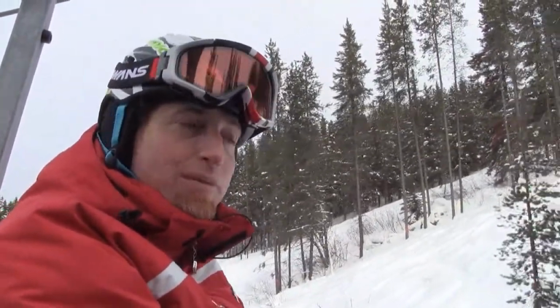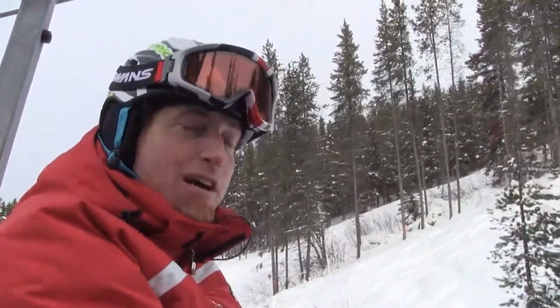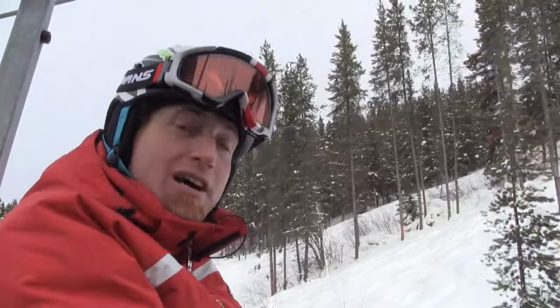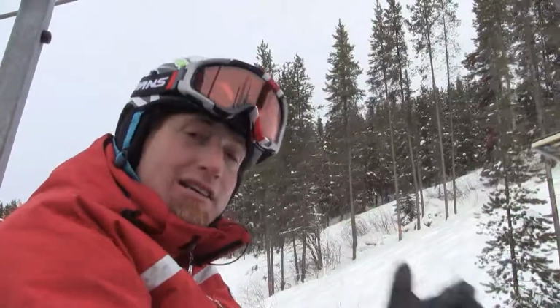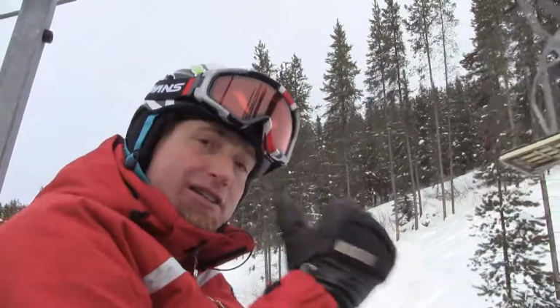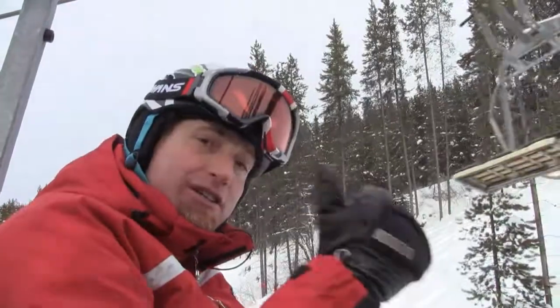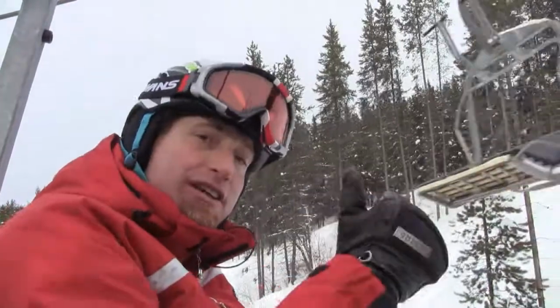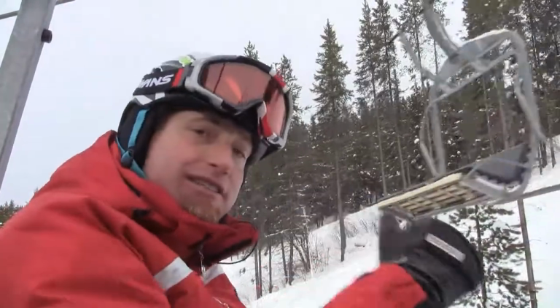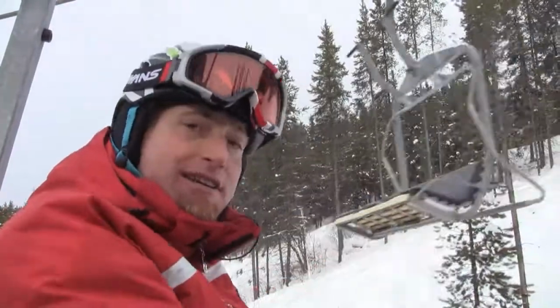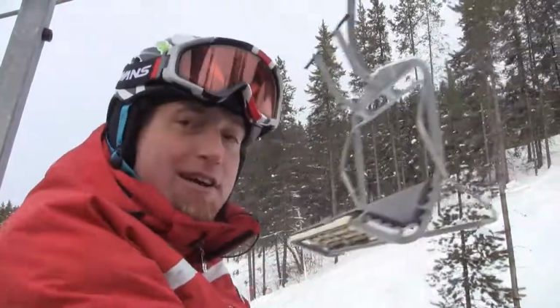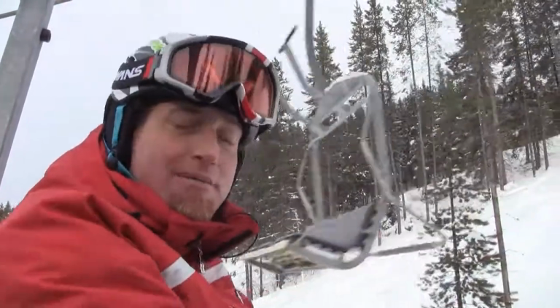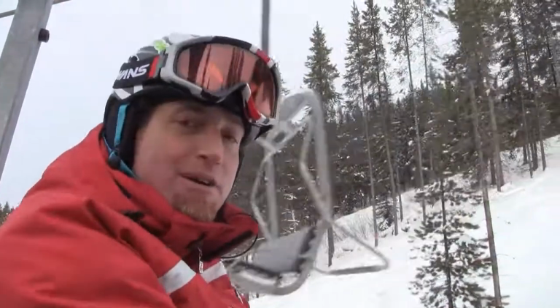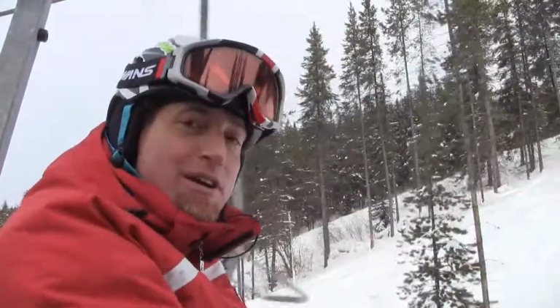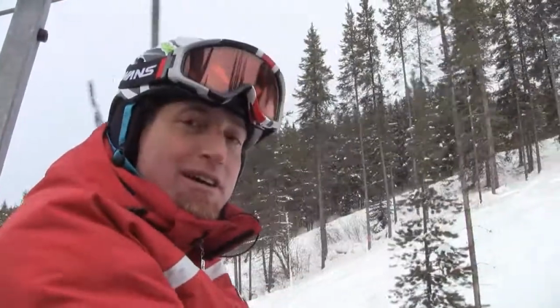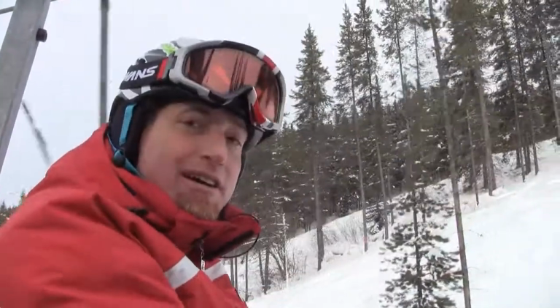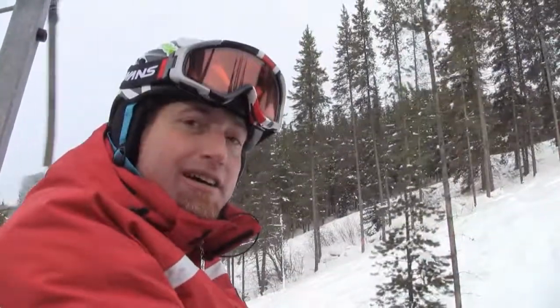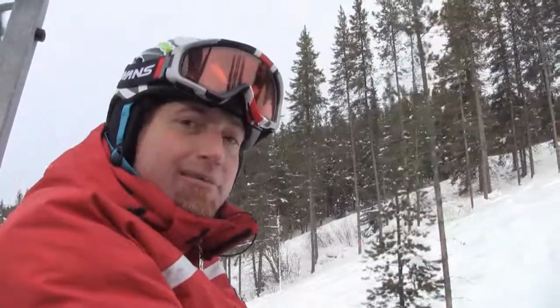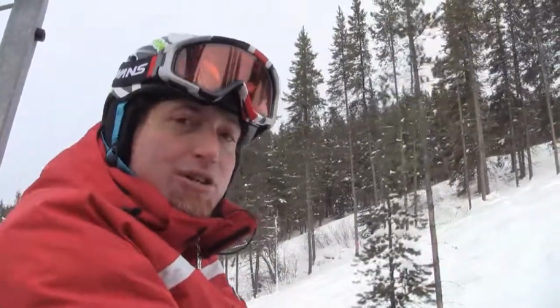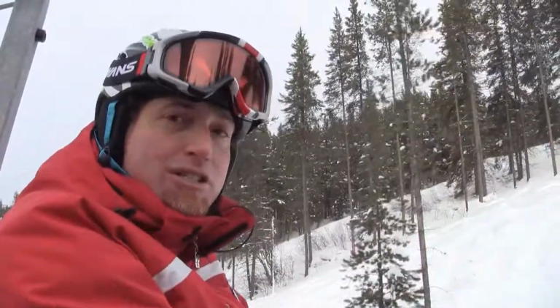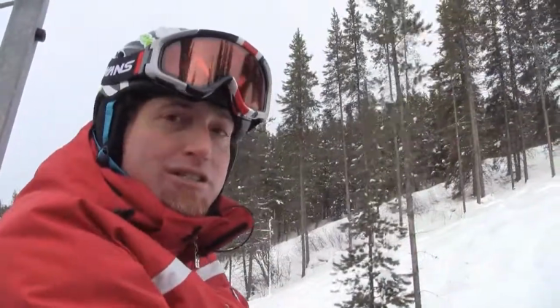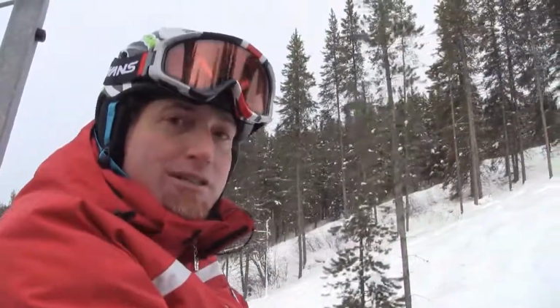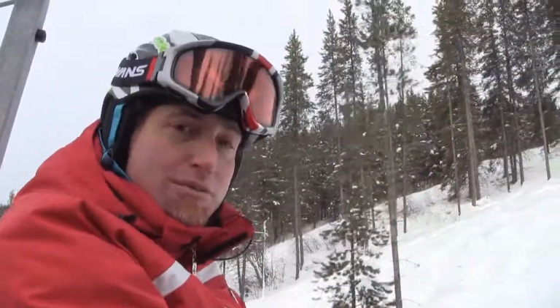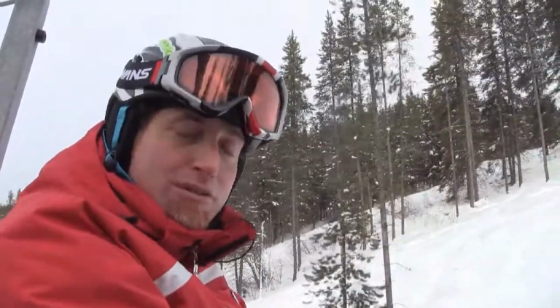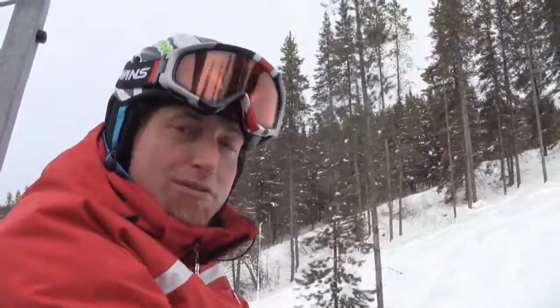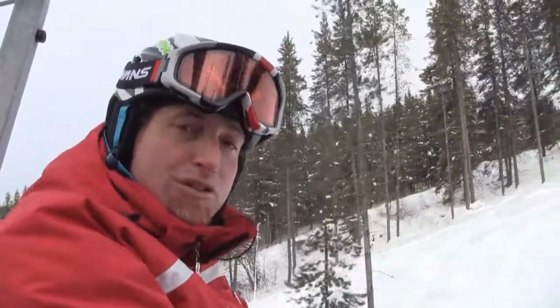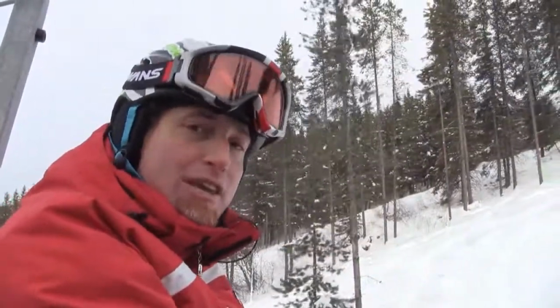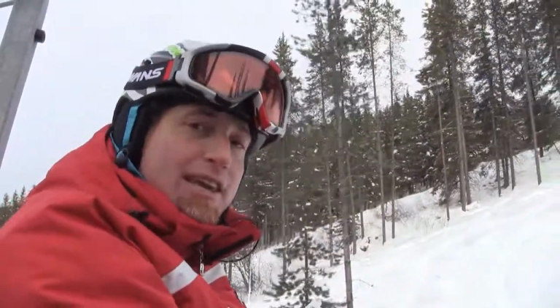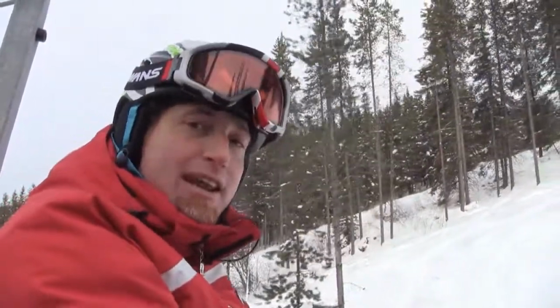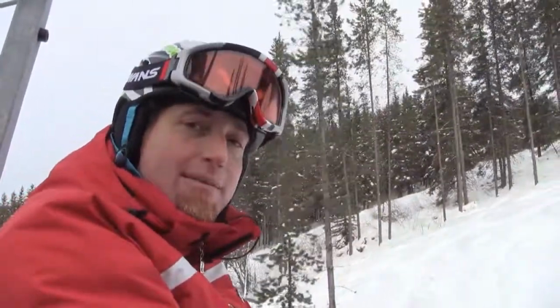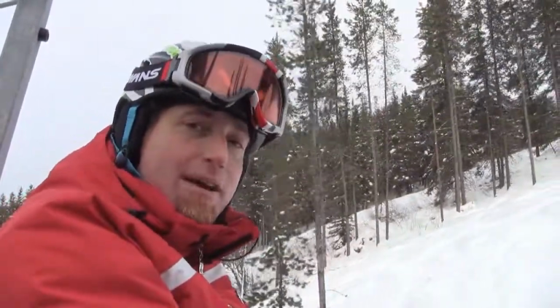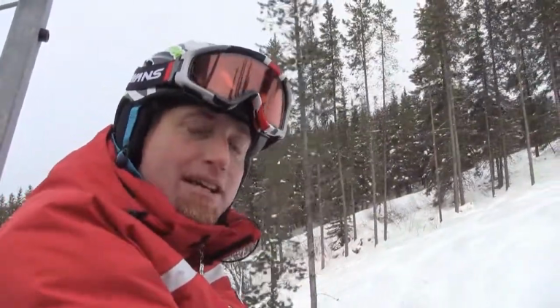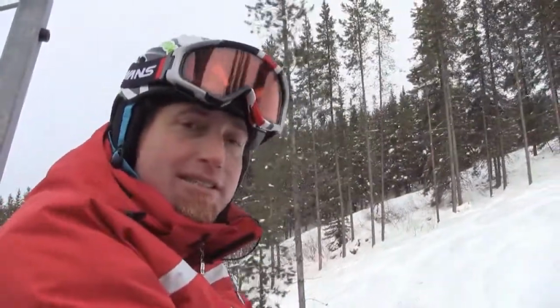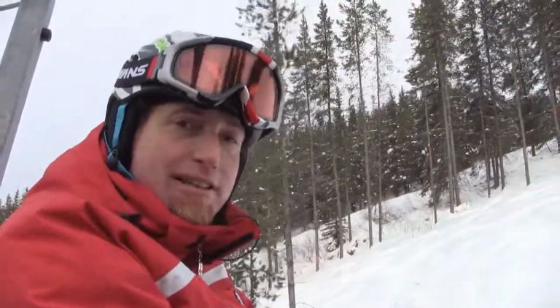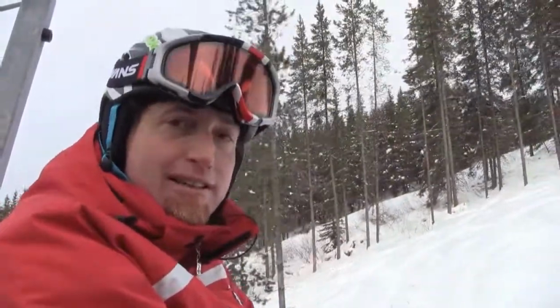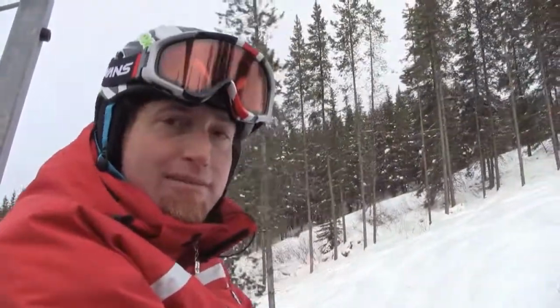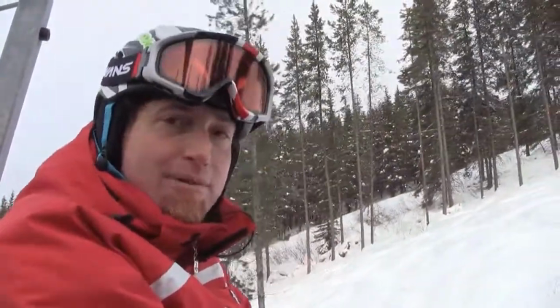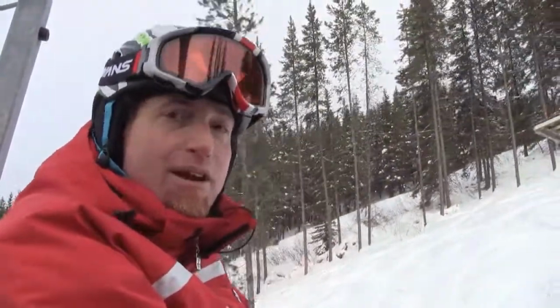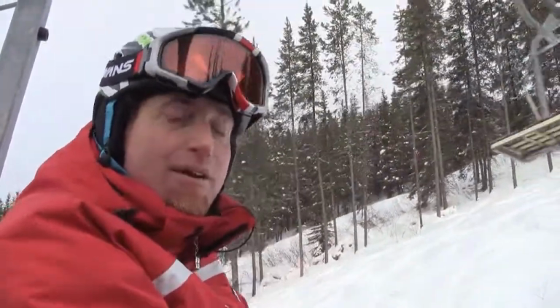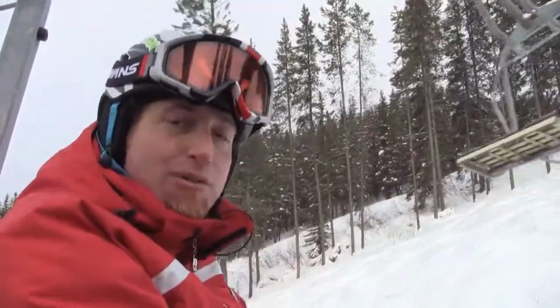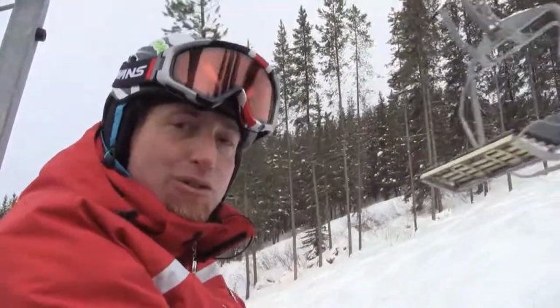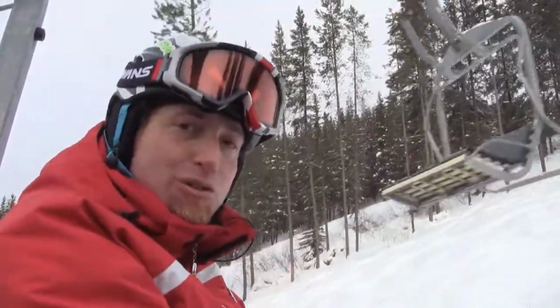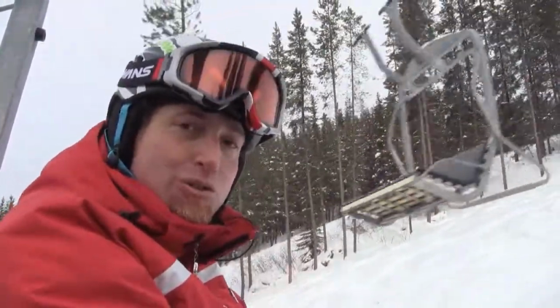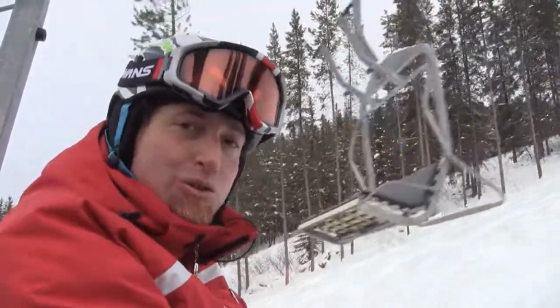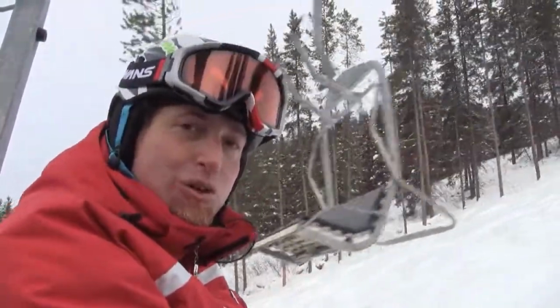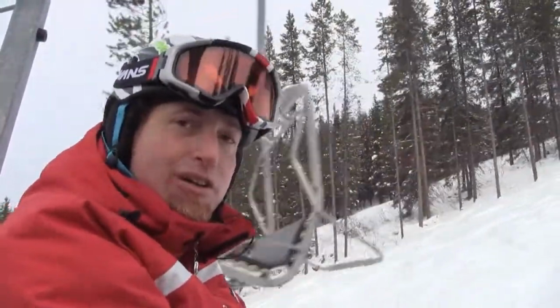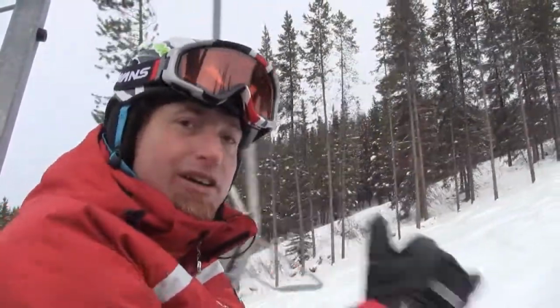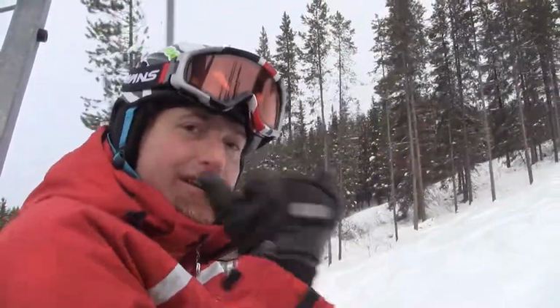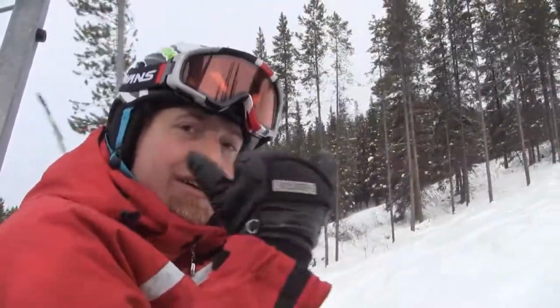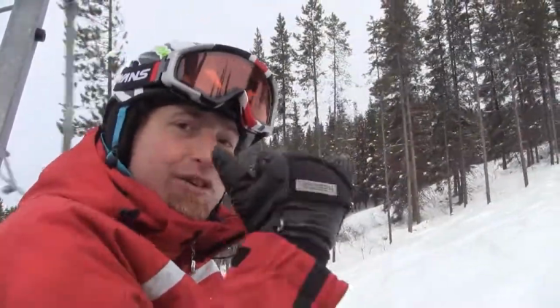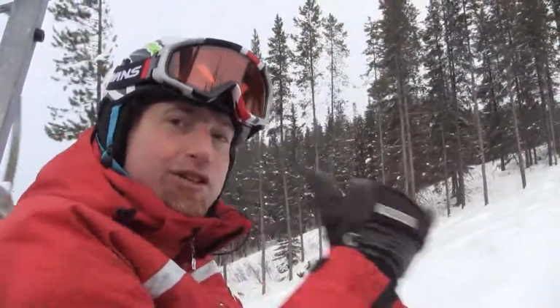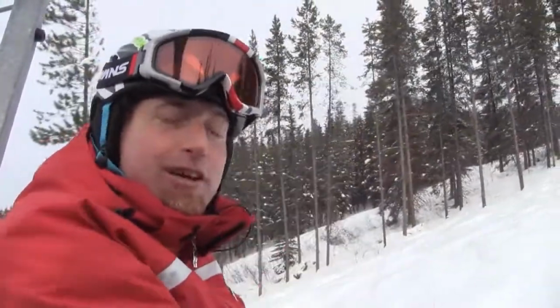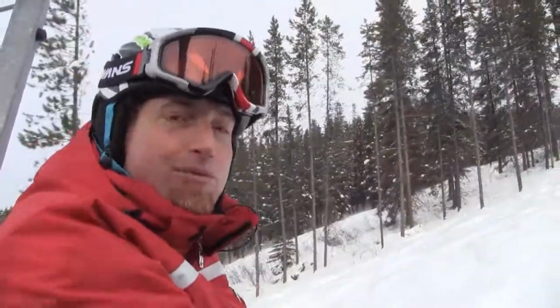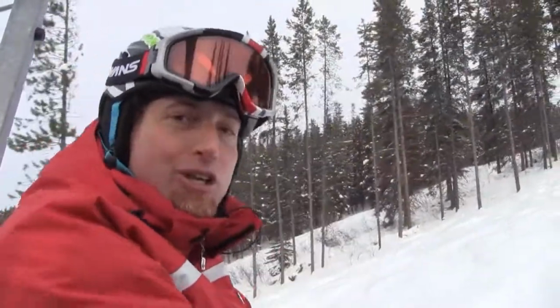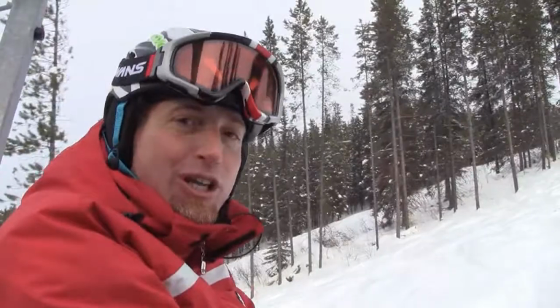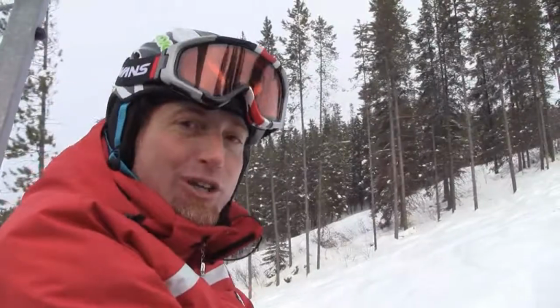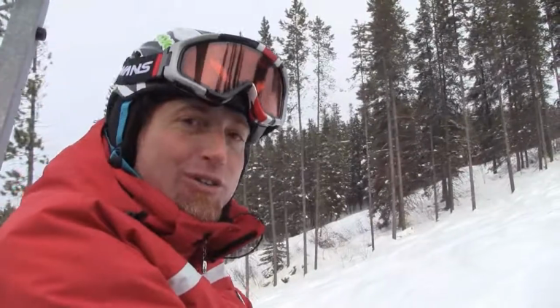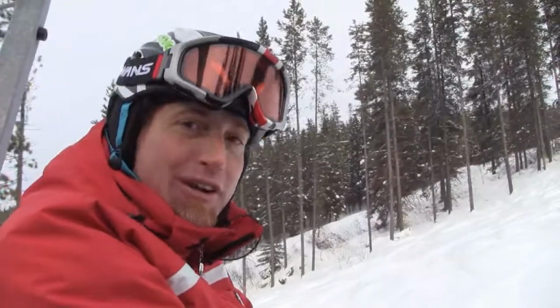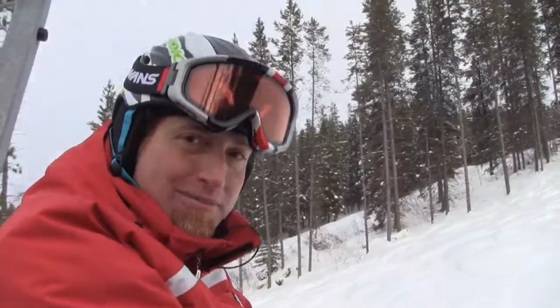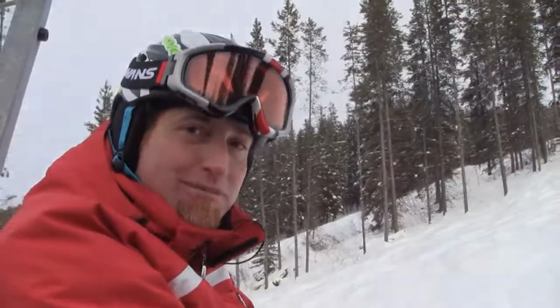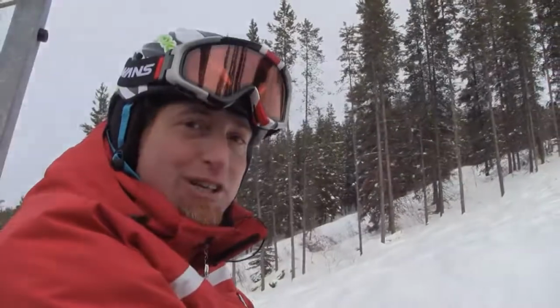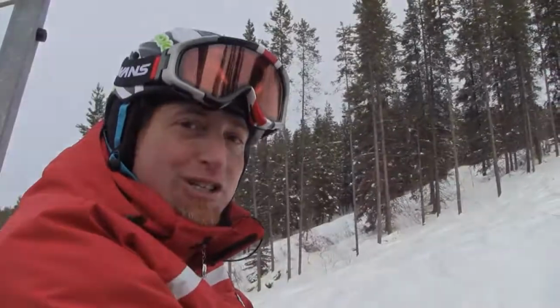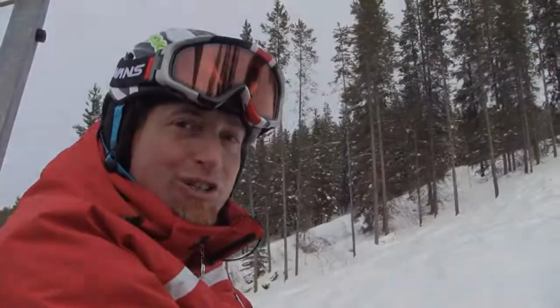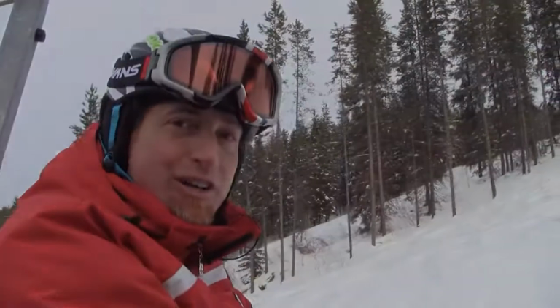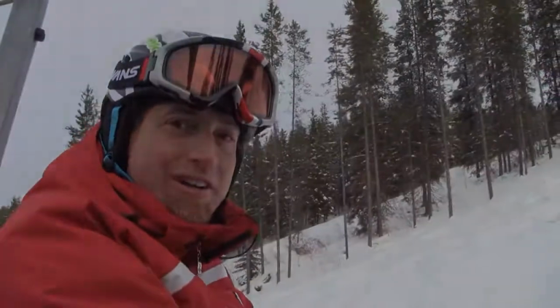Until next time, I'm Jason Simpson for Ski Canada Magazine and Panorama Snow School. Have a good time skiing out there. Catch you later.